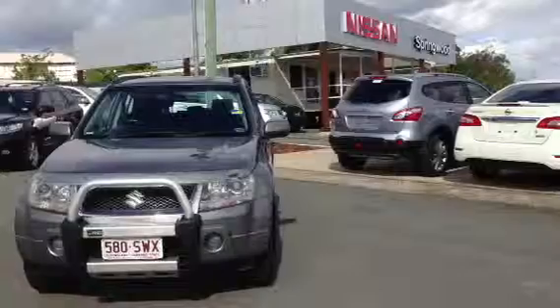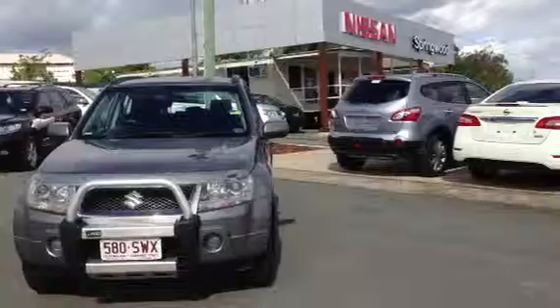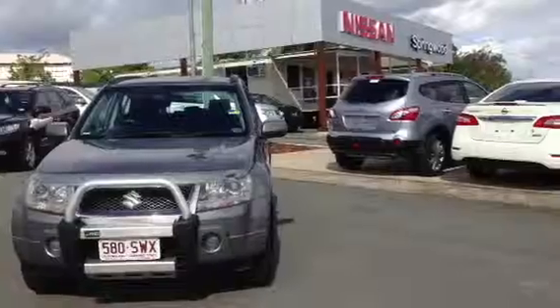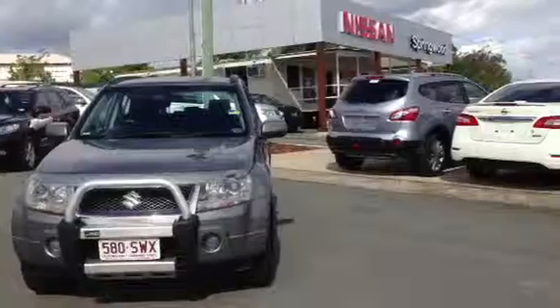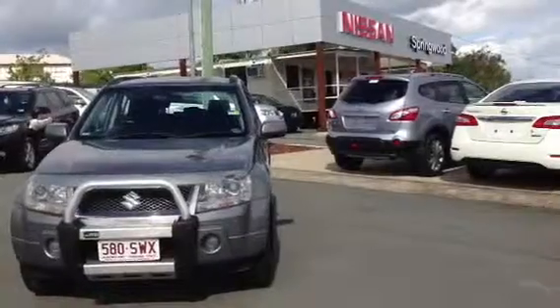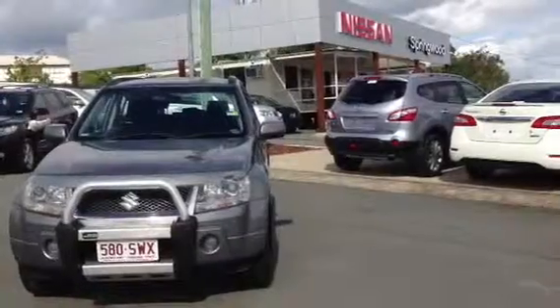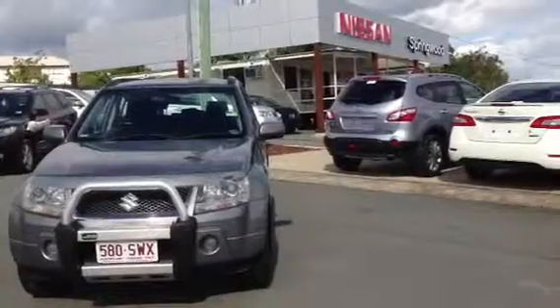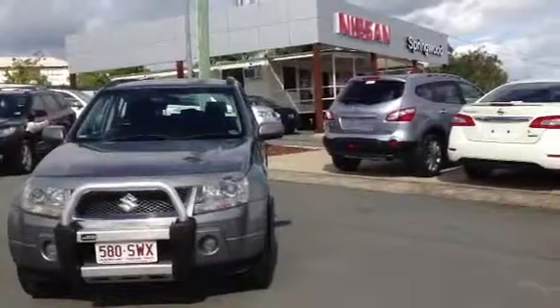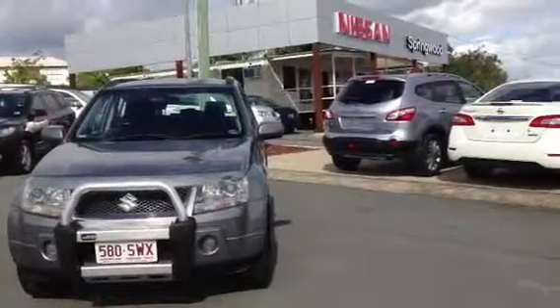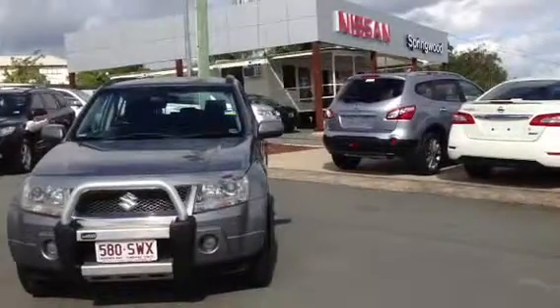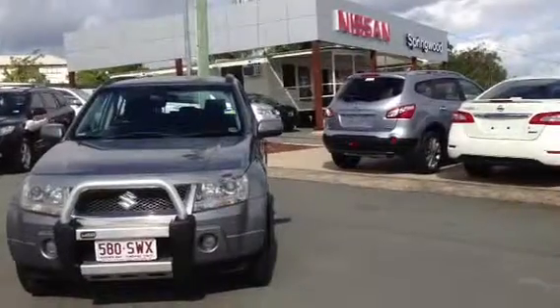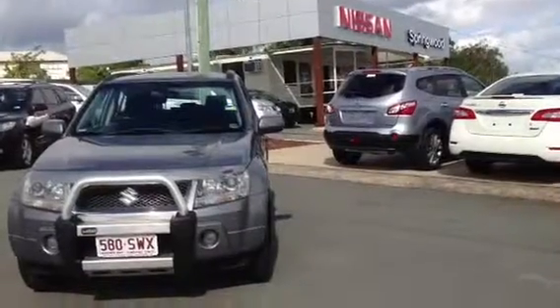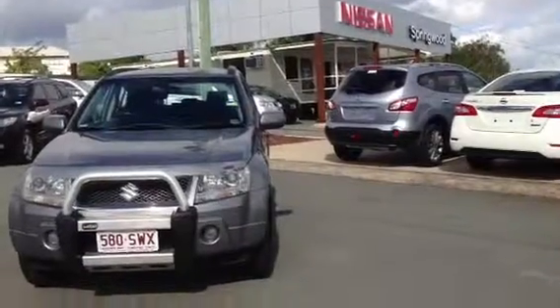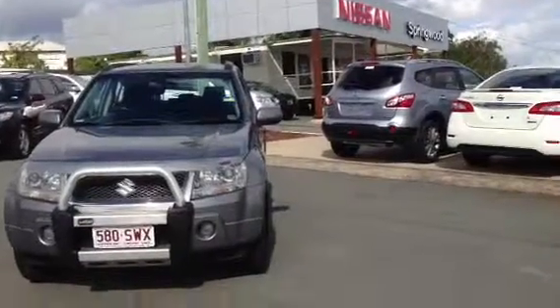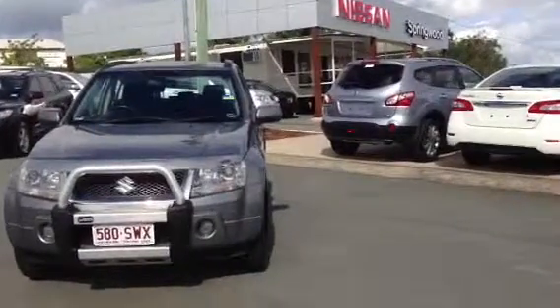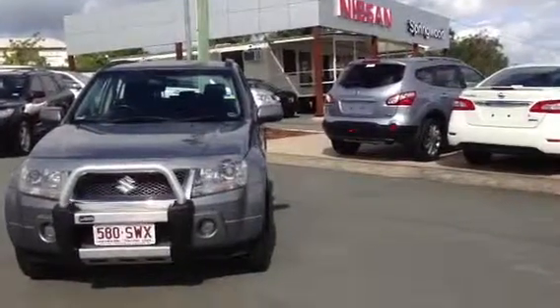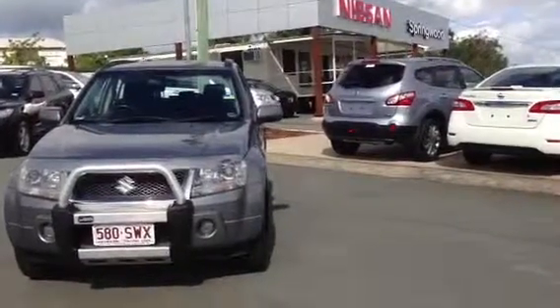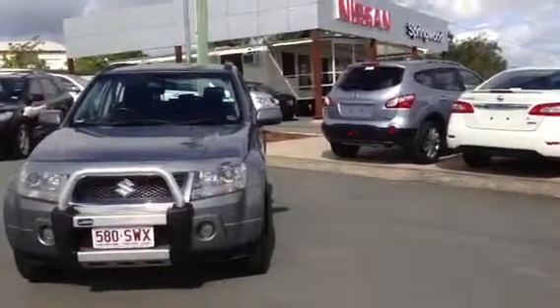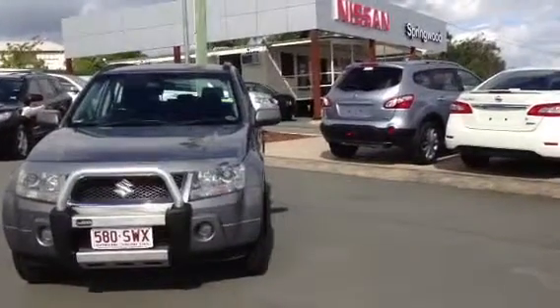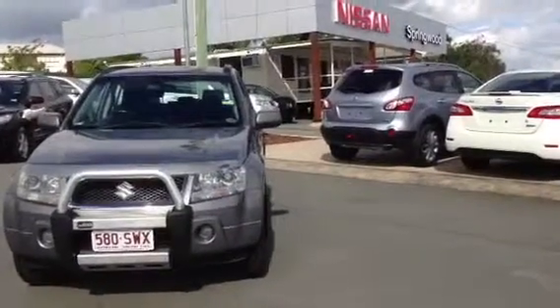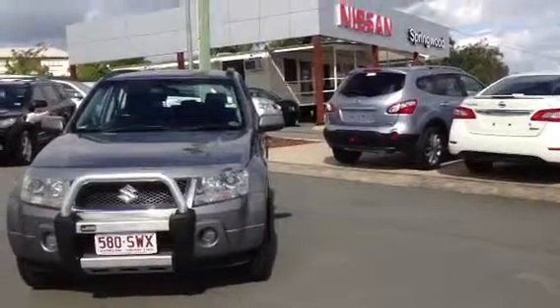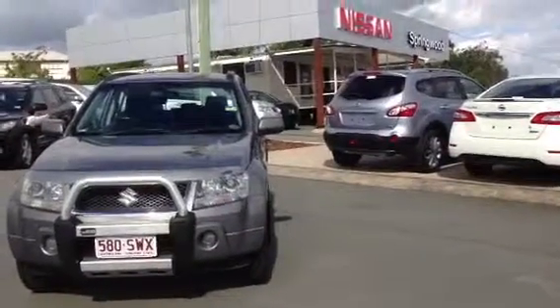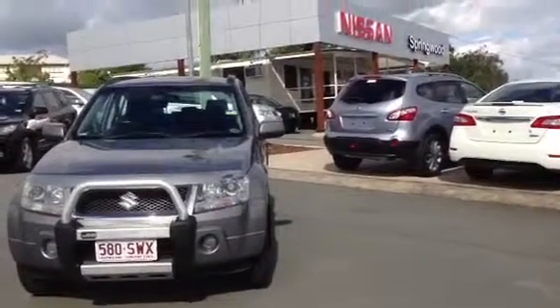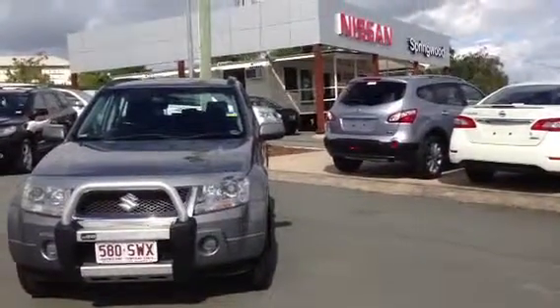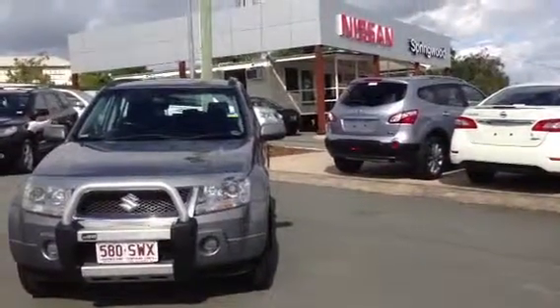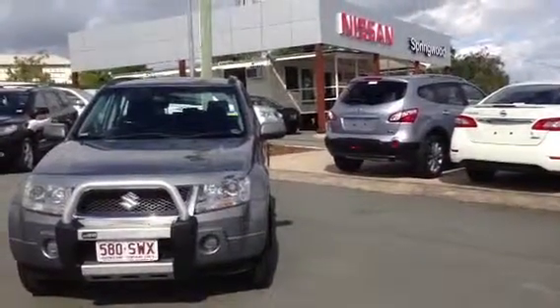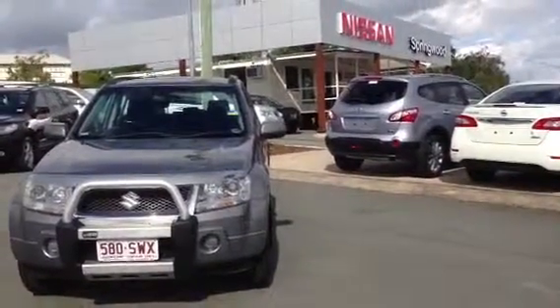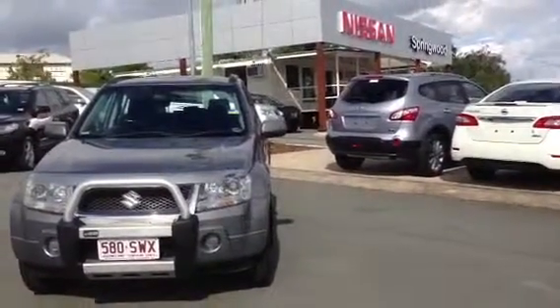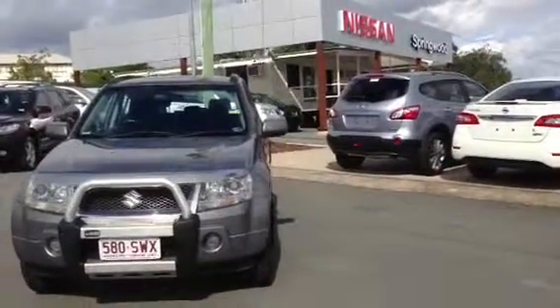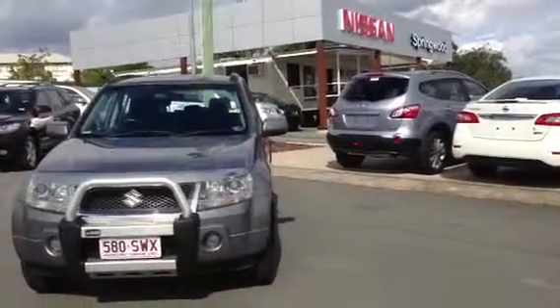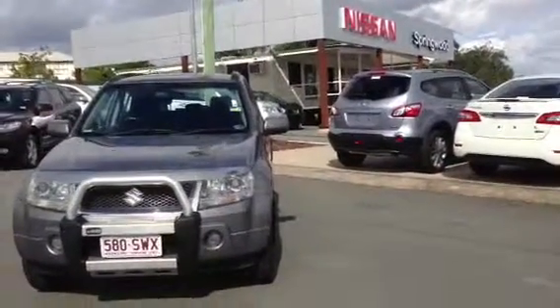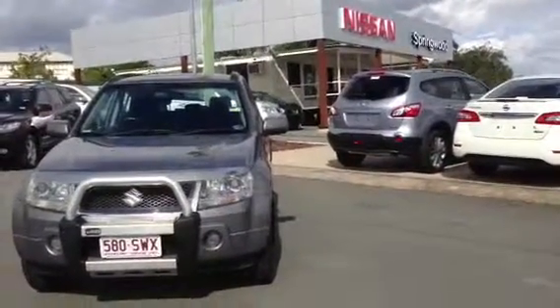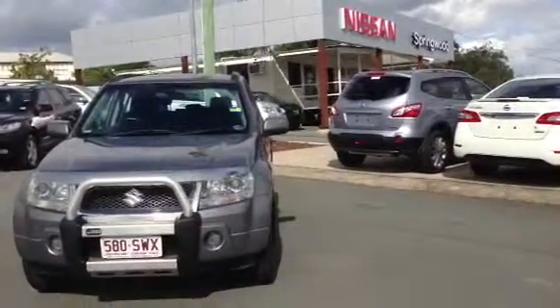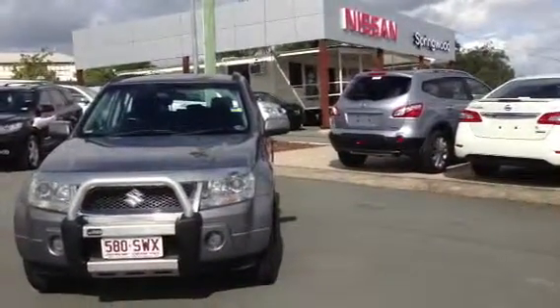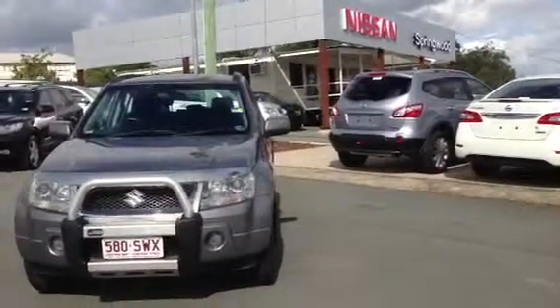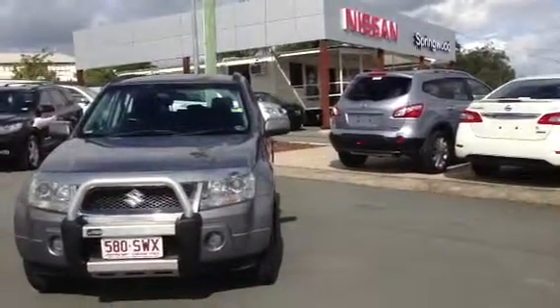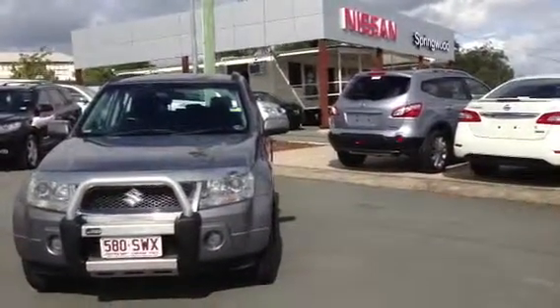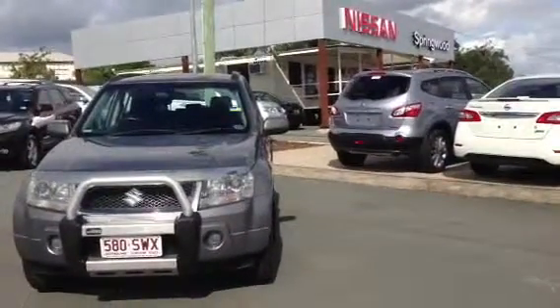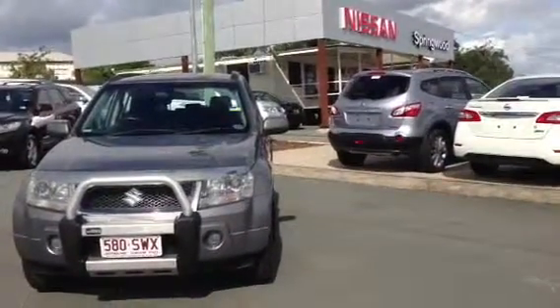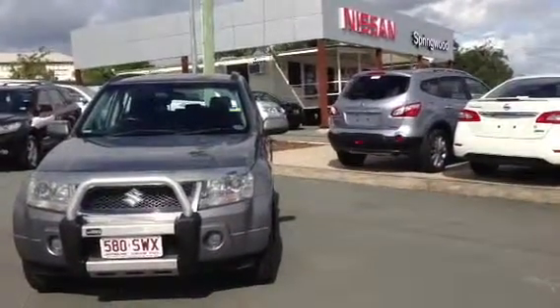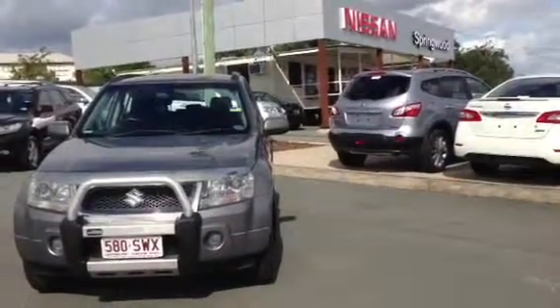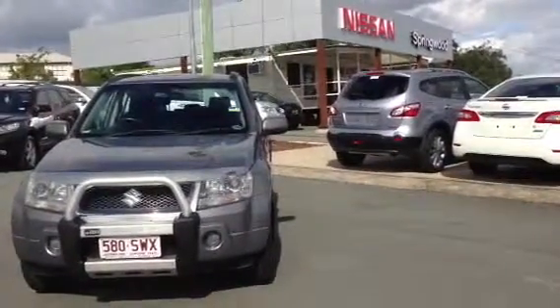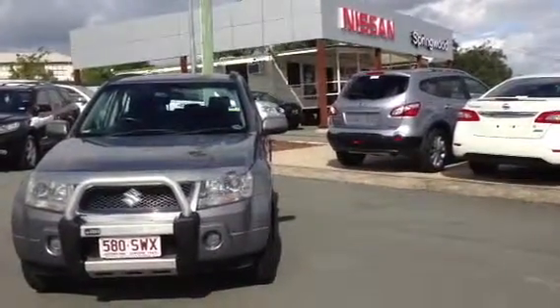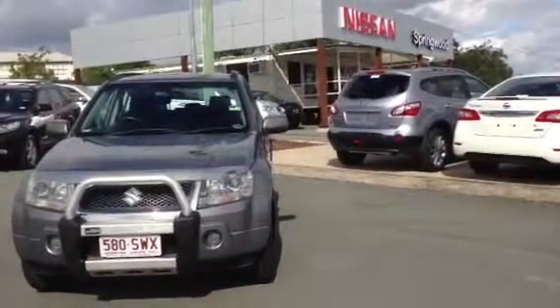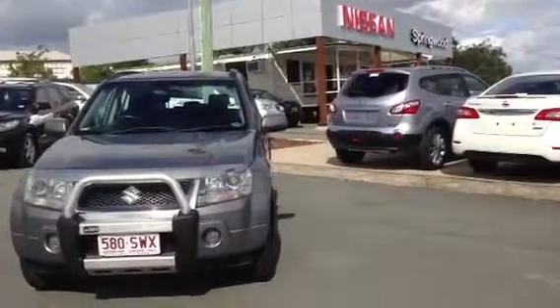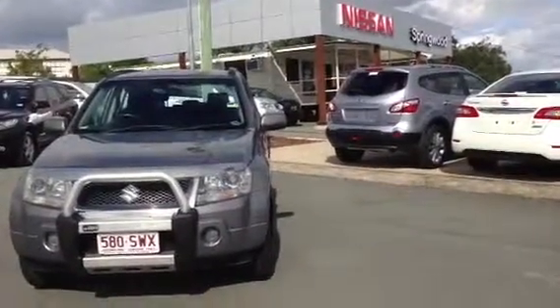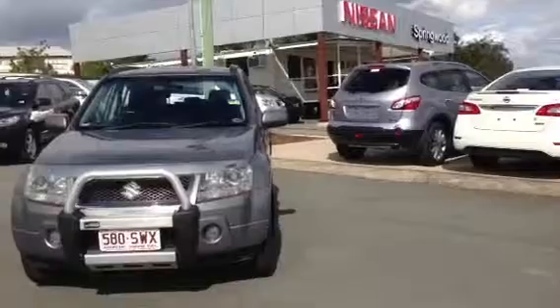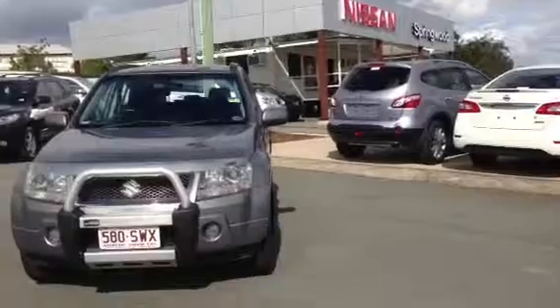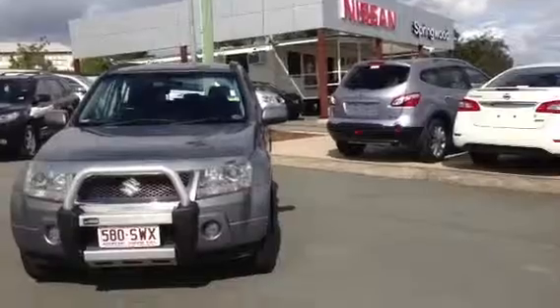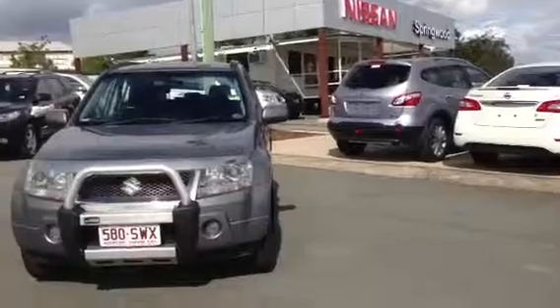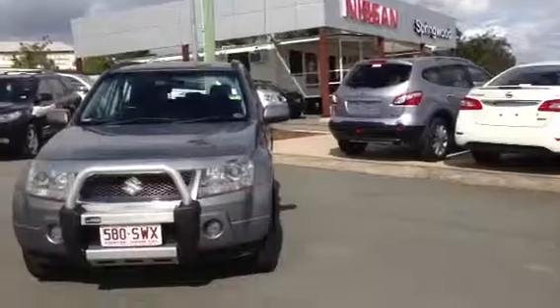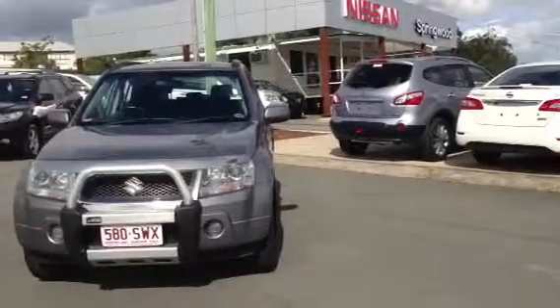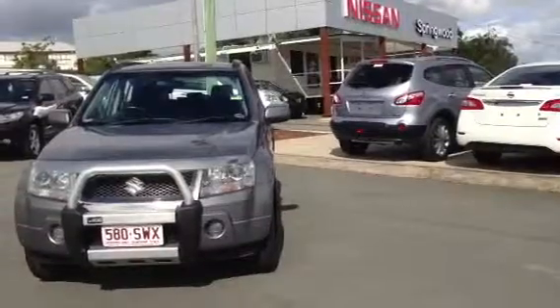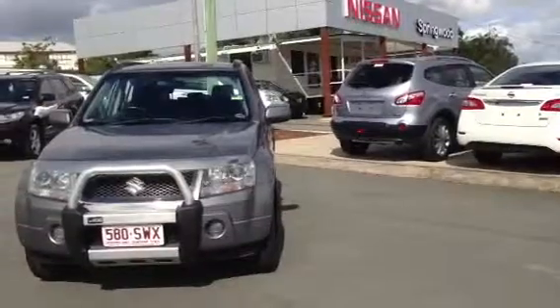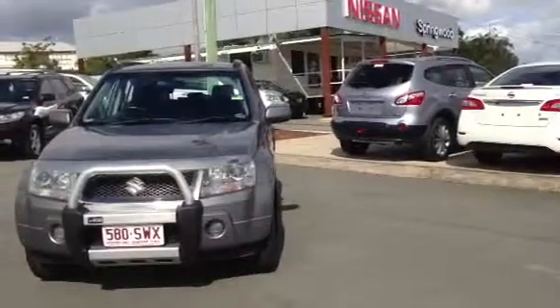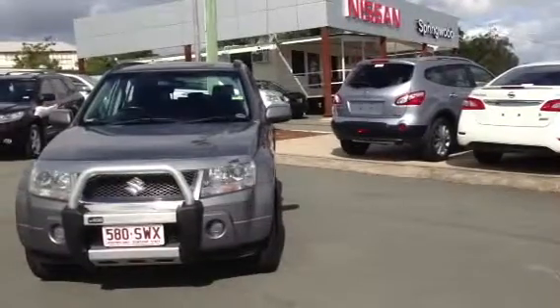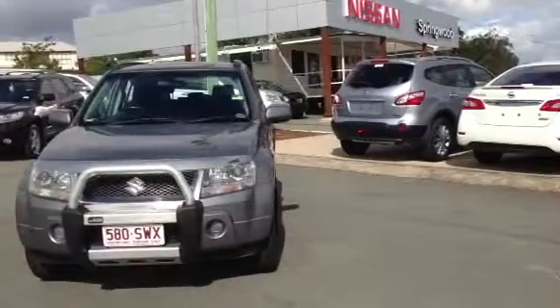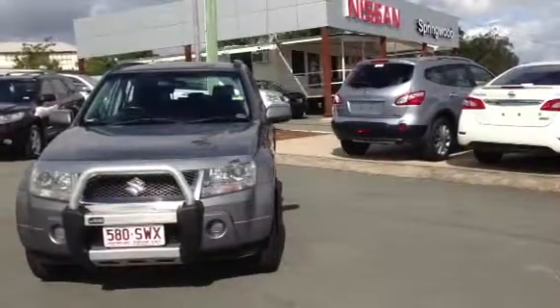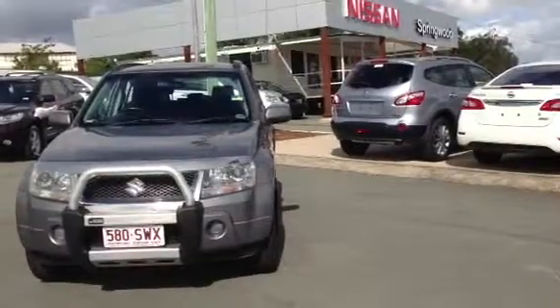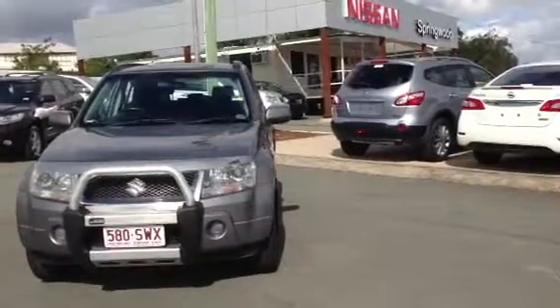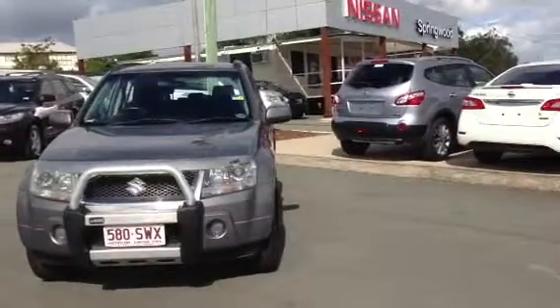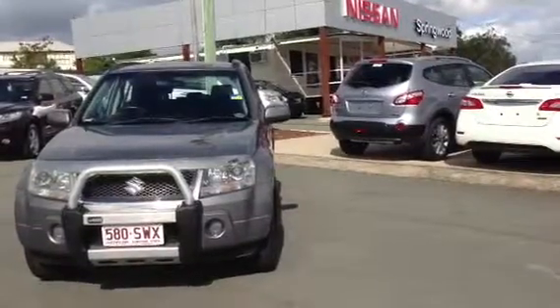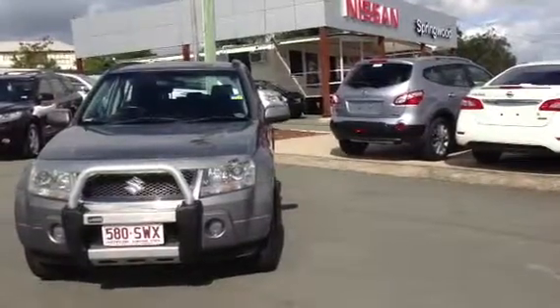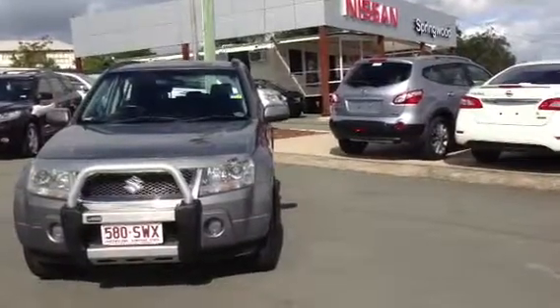Hi Natalie, Shanae here from Springwood Nissan. Just about to start your personal video tour on the 2006 Suzuki Grand Vitara.